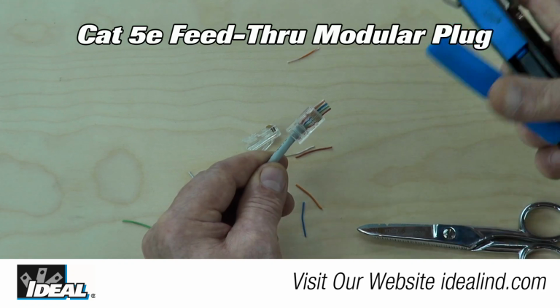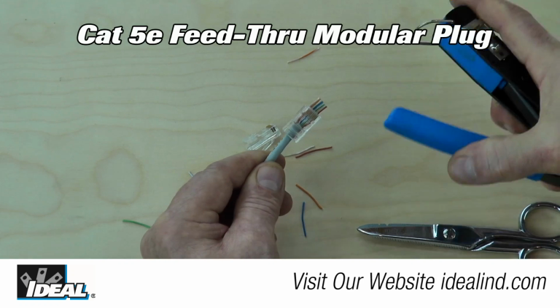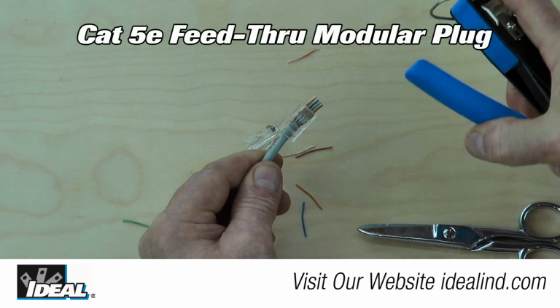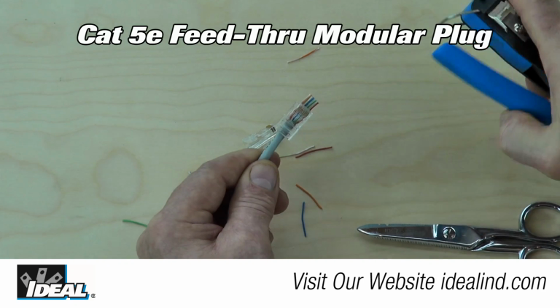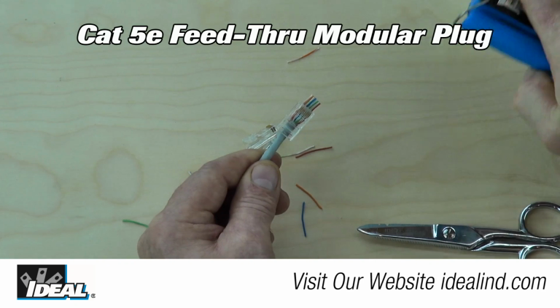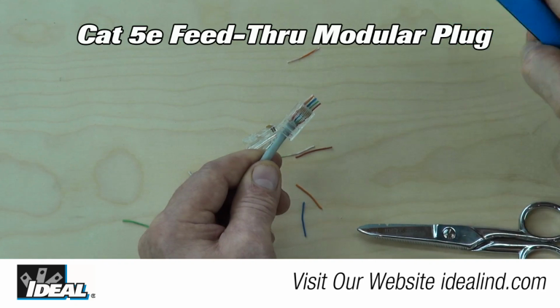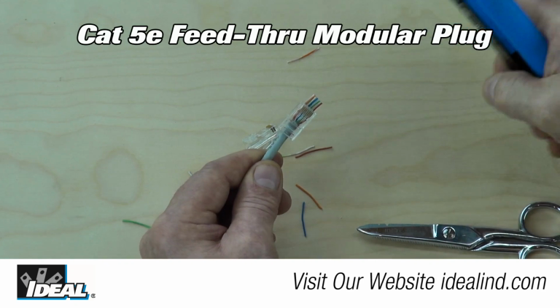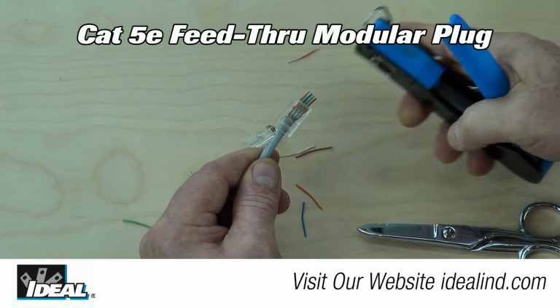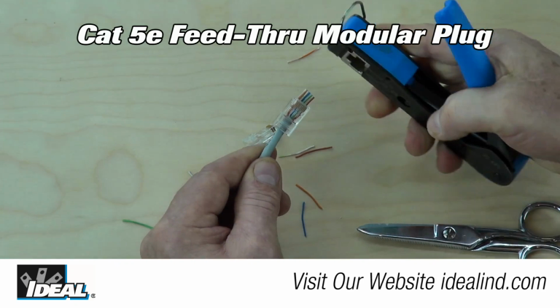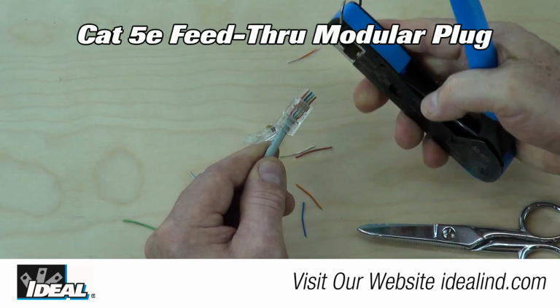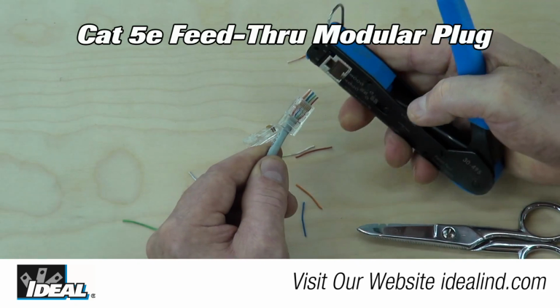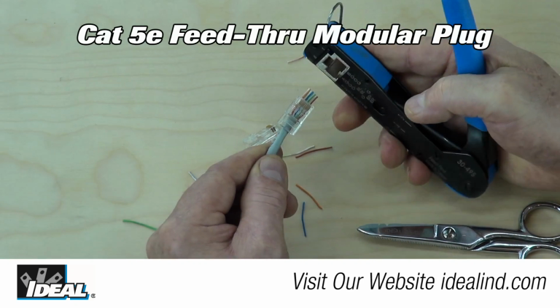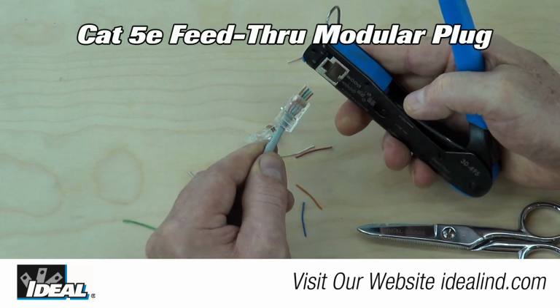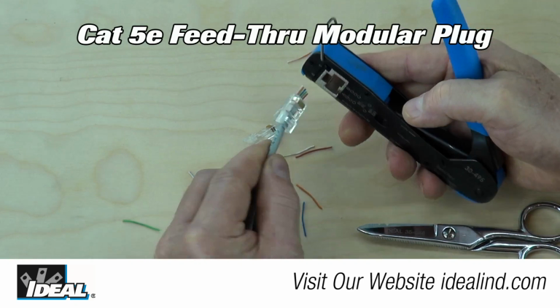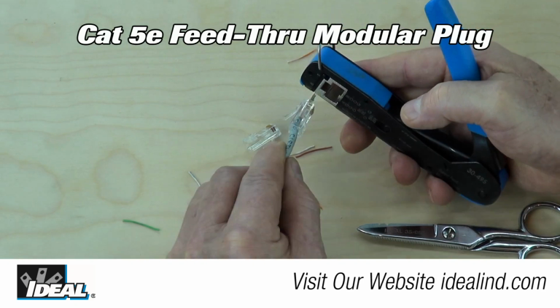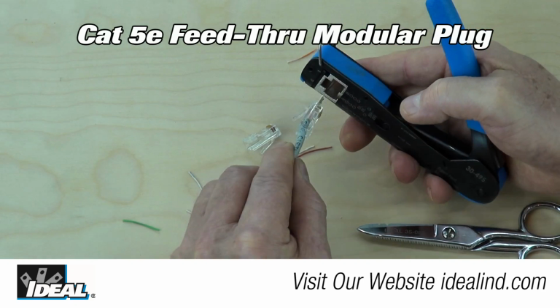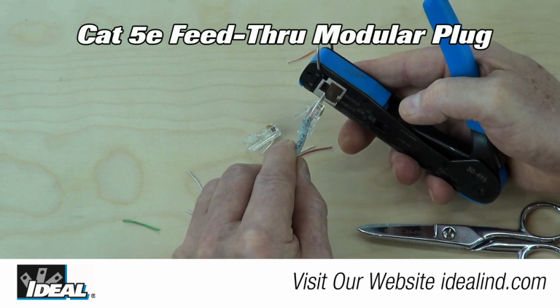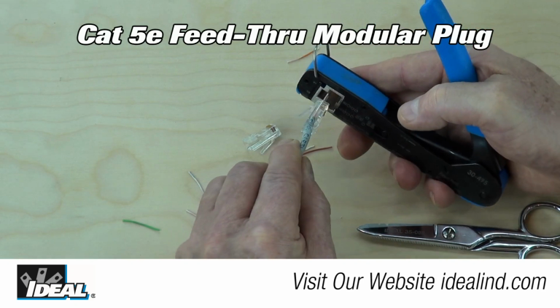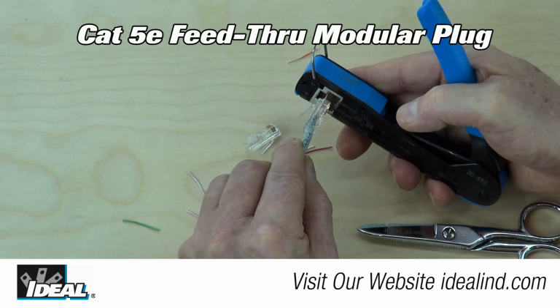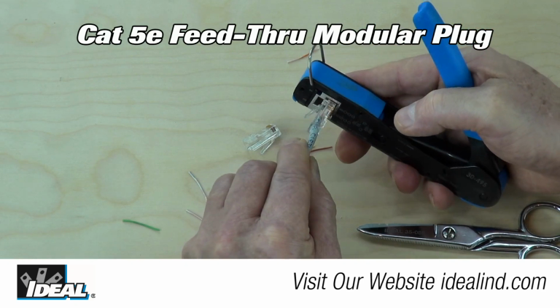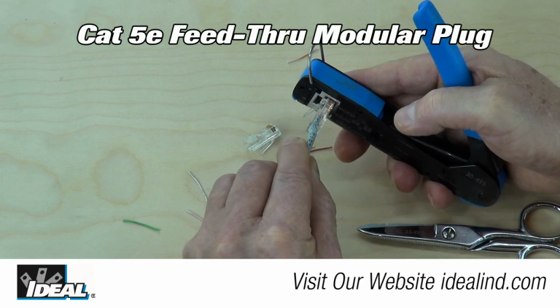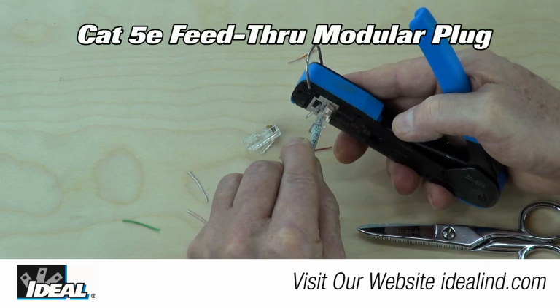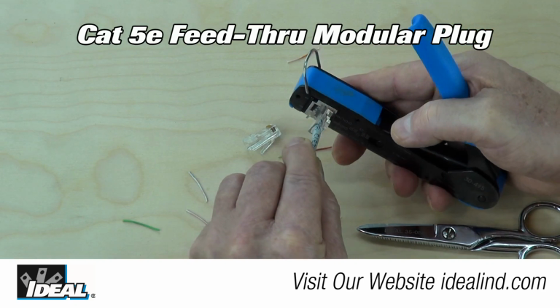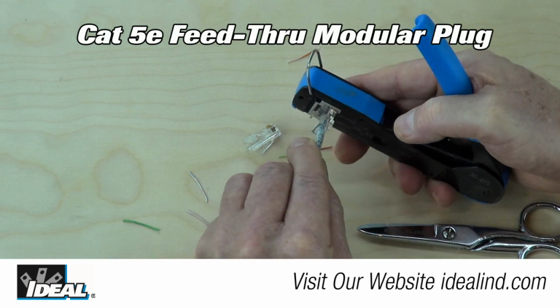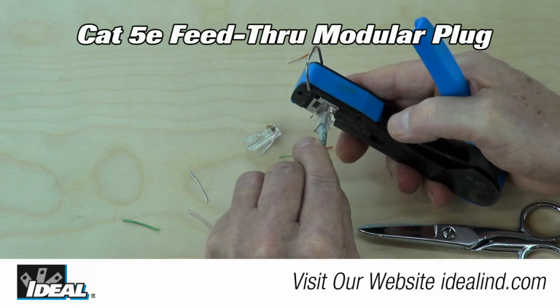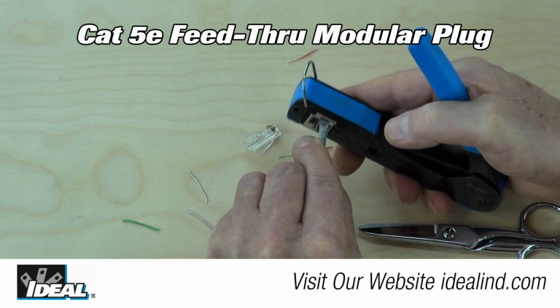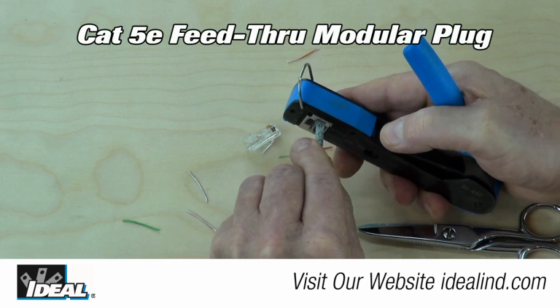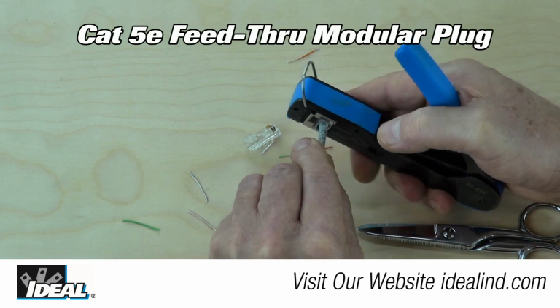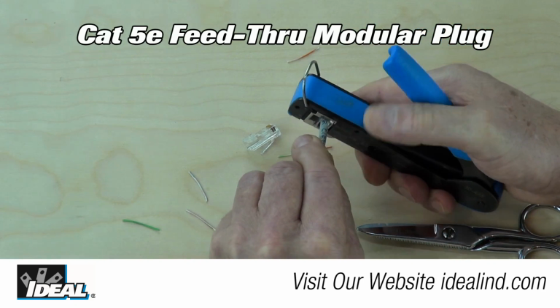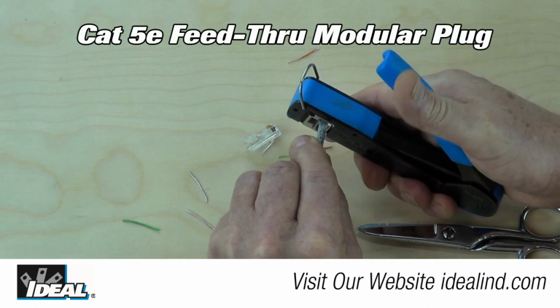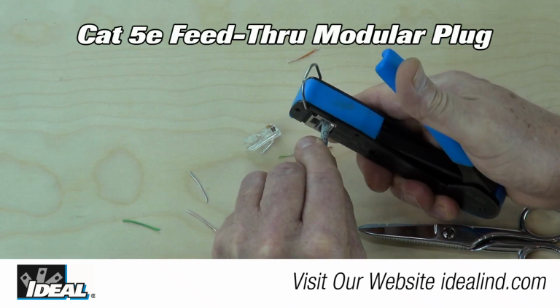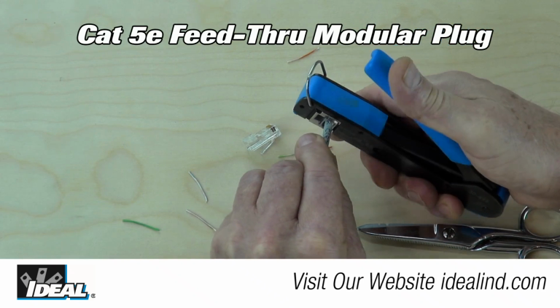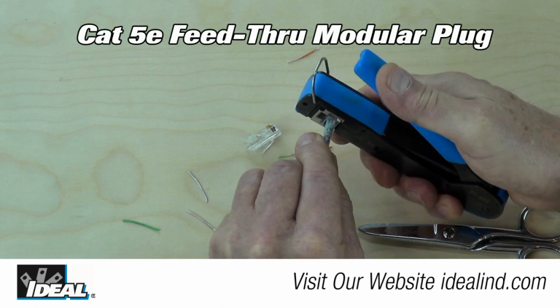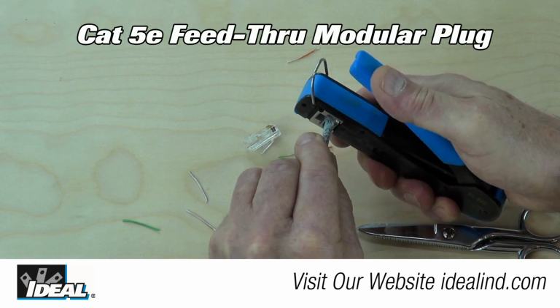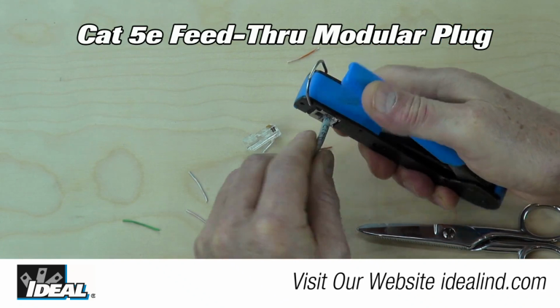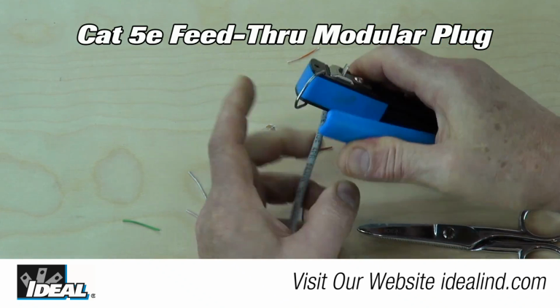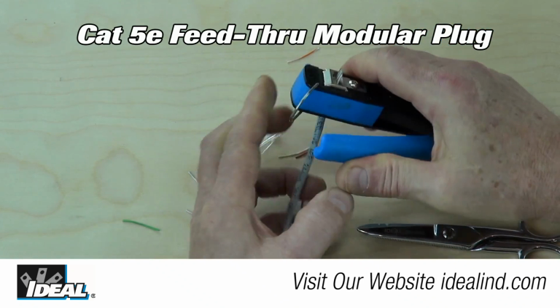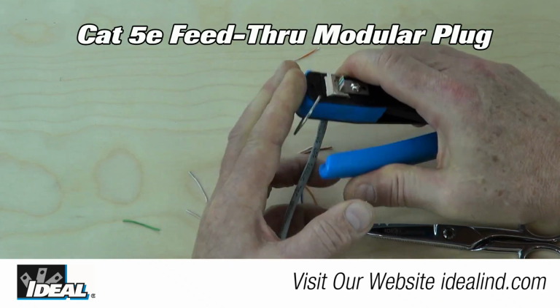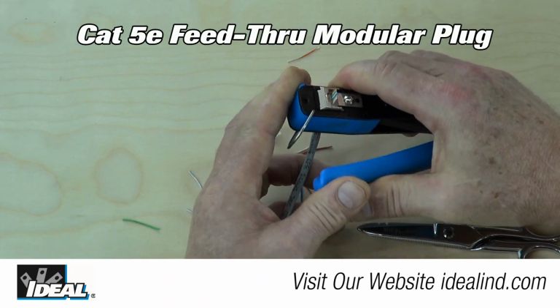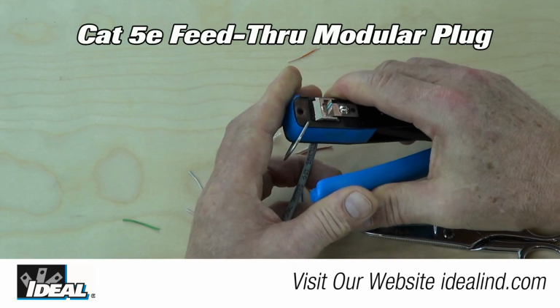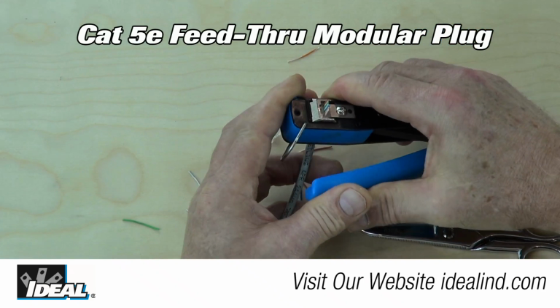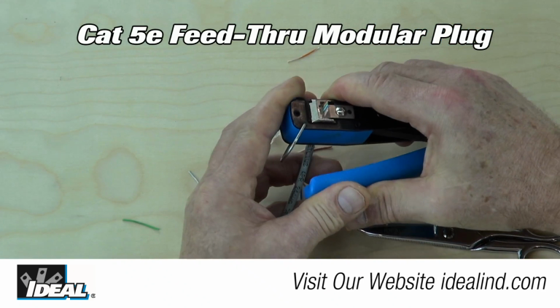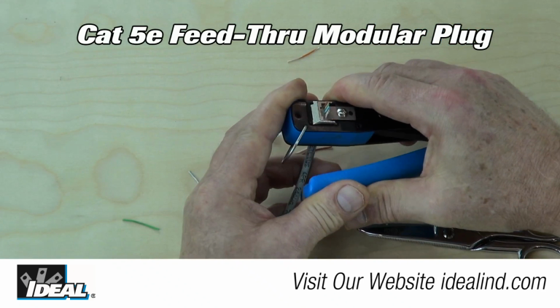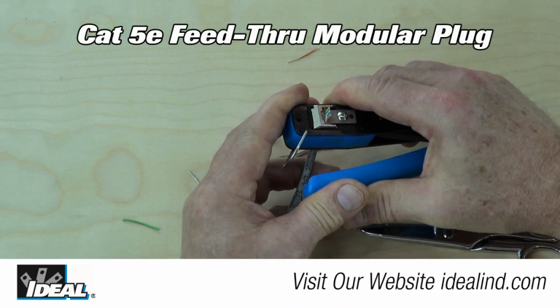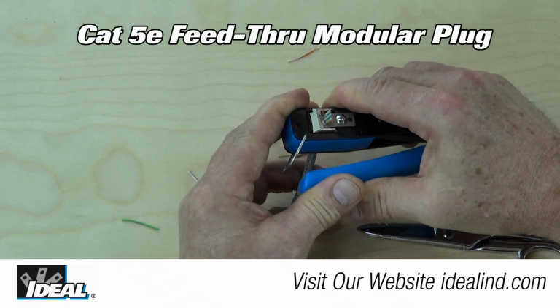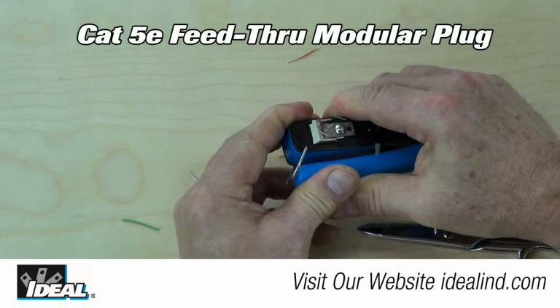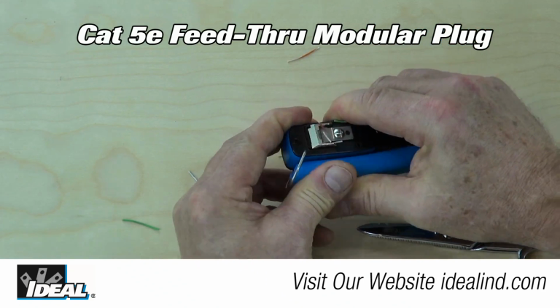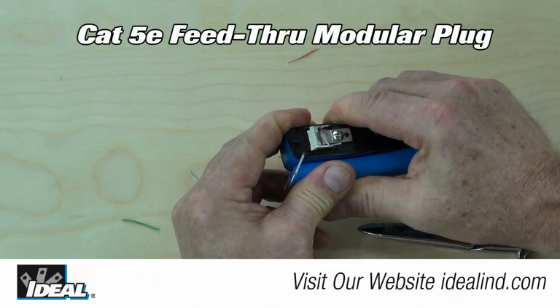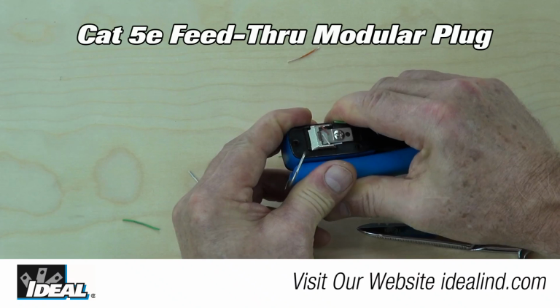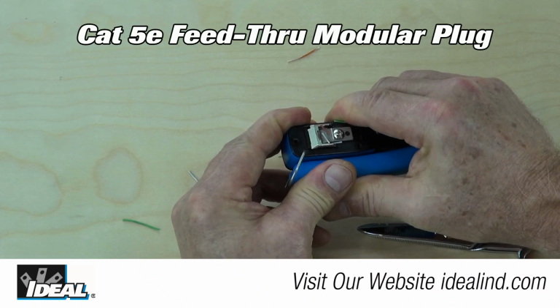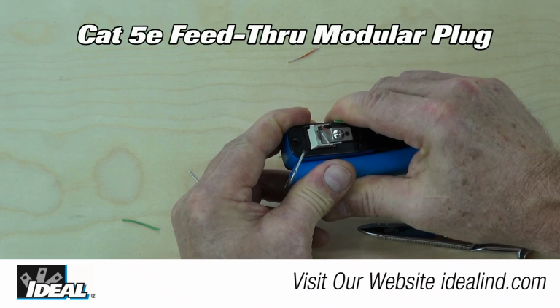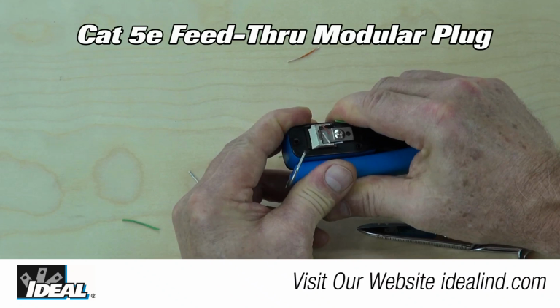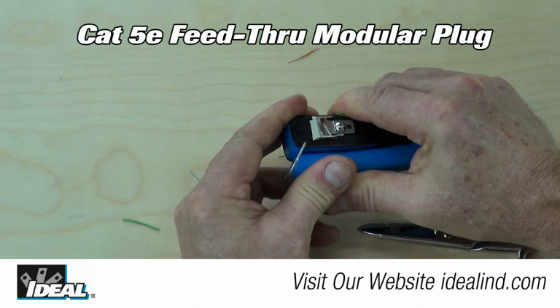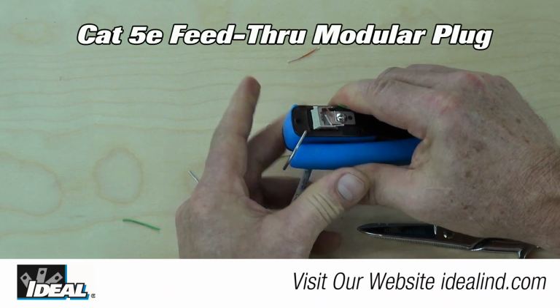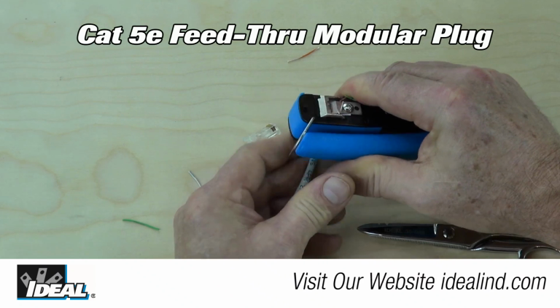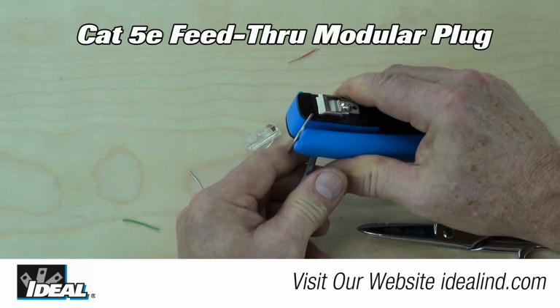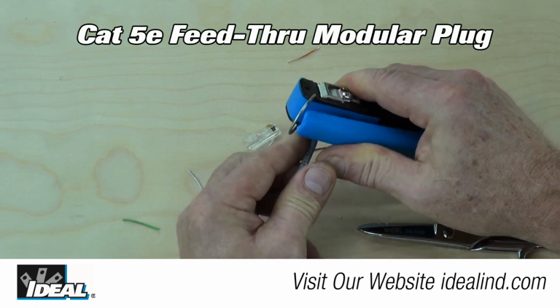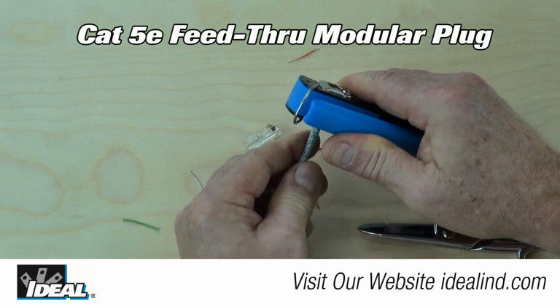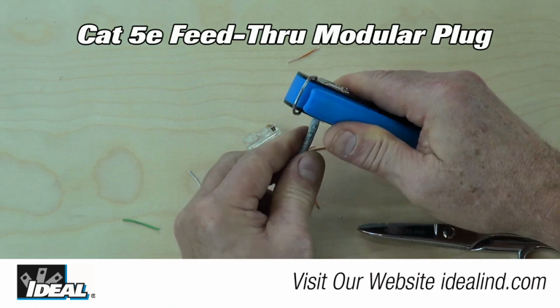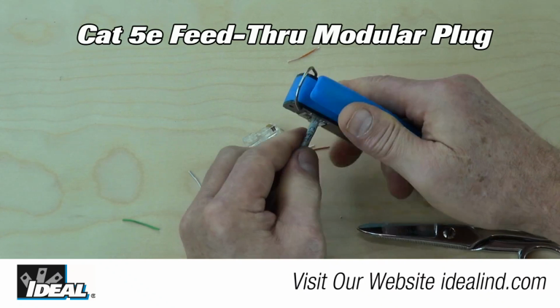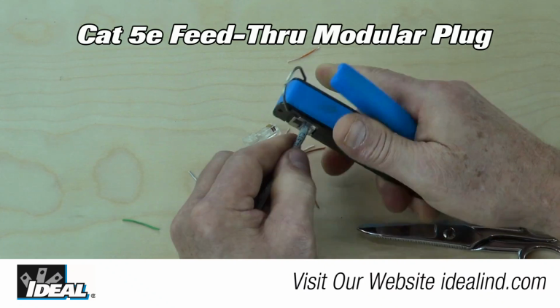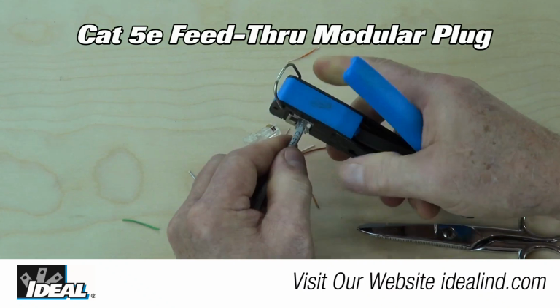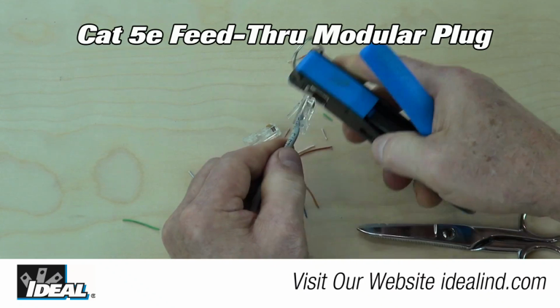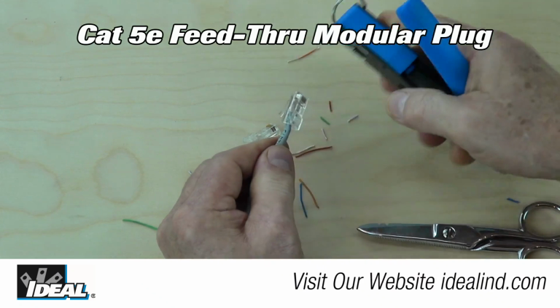Ideal is pleased to announce our new Cat5e feed-through modular plug and FT45 crimp tool product line.